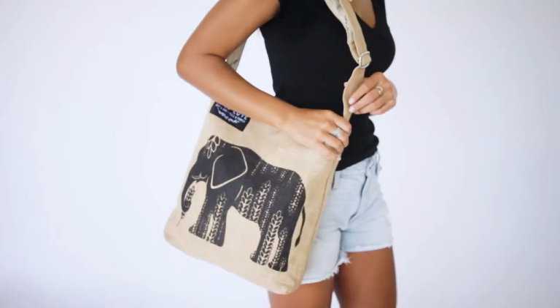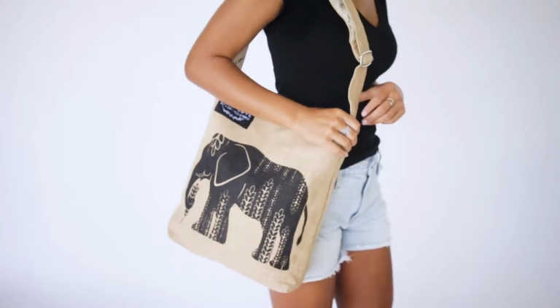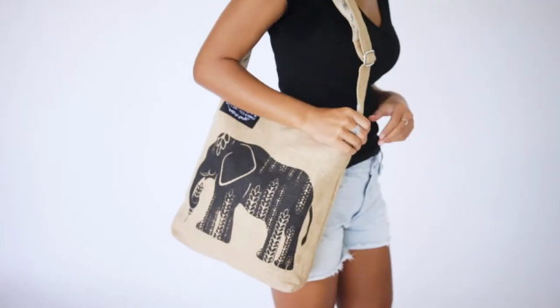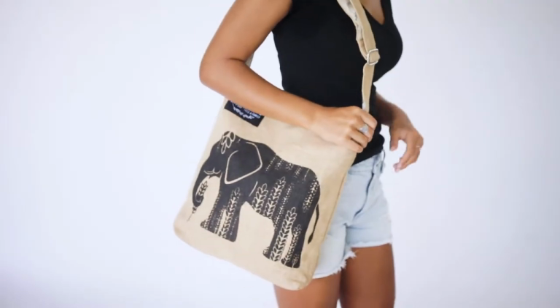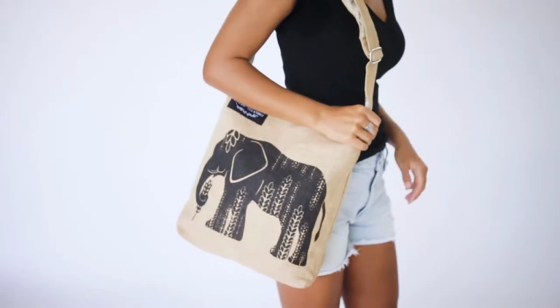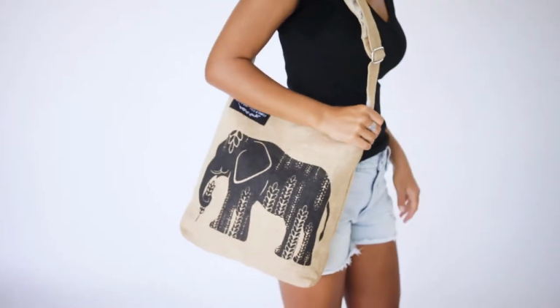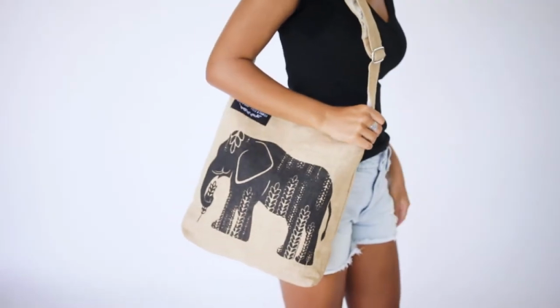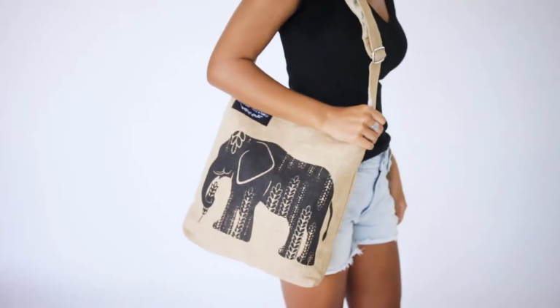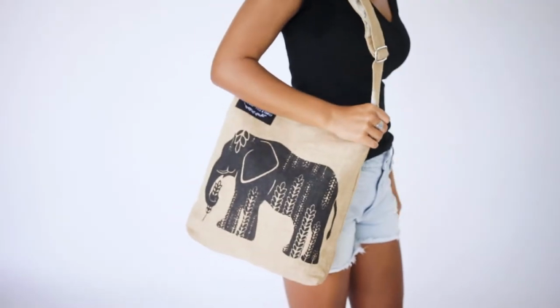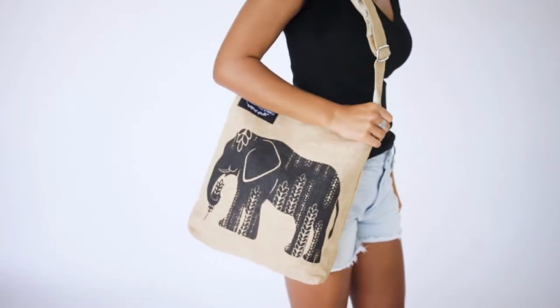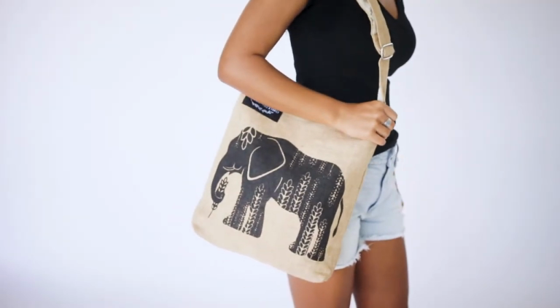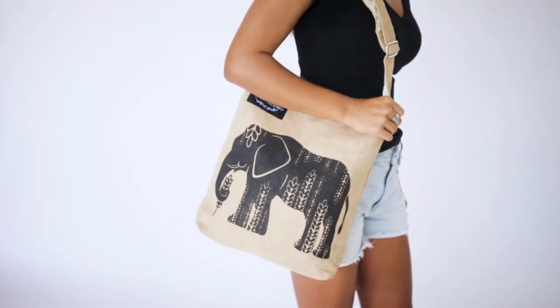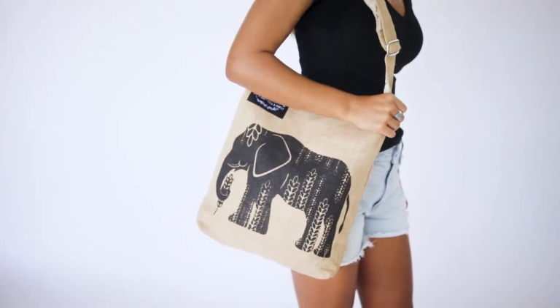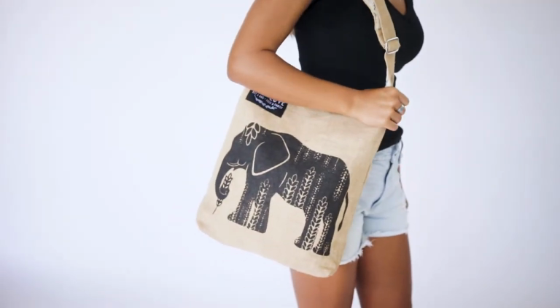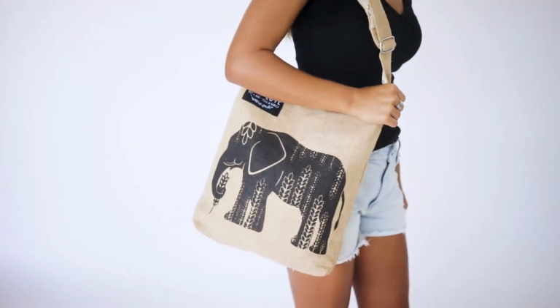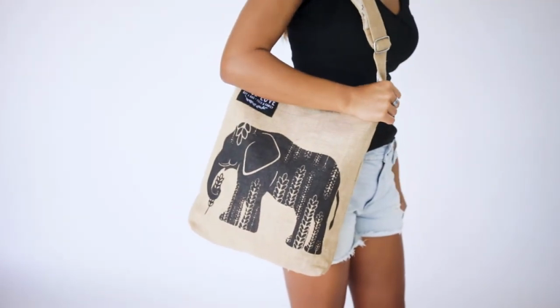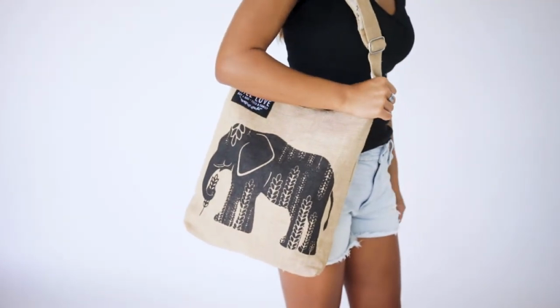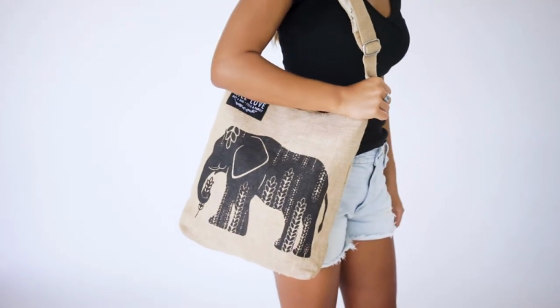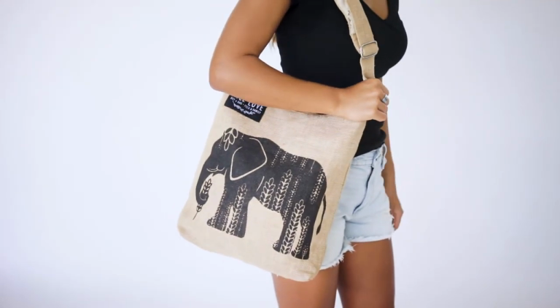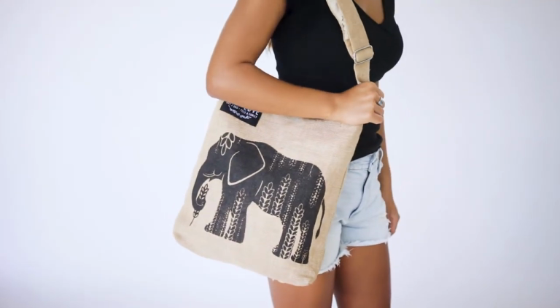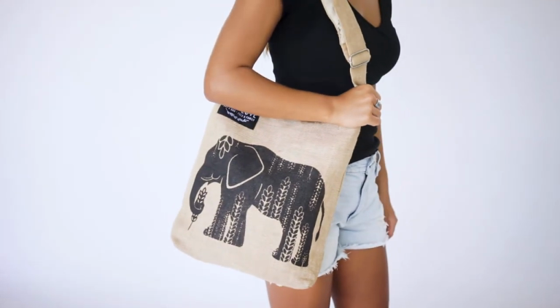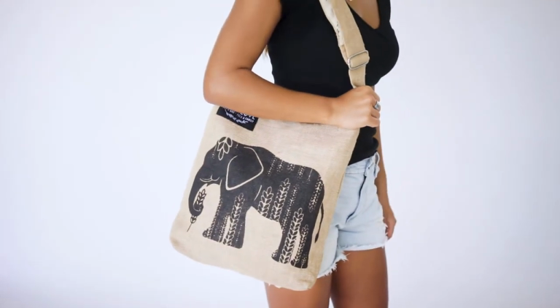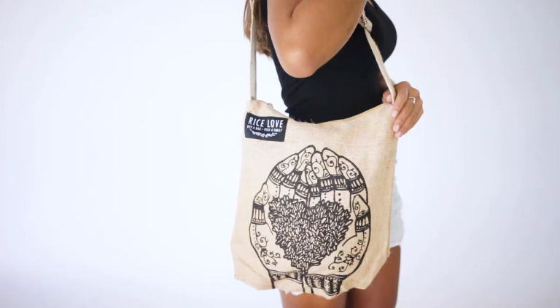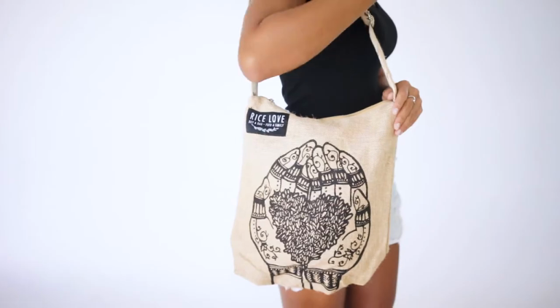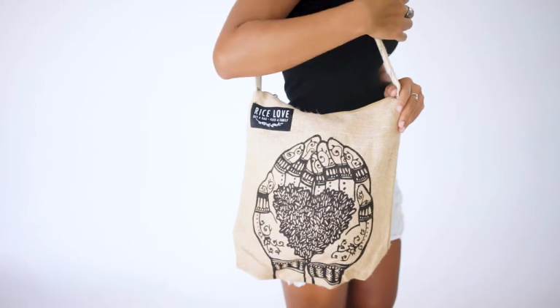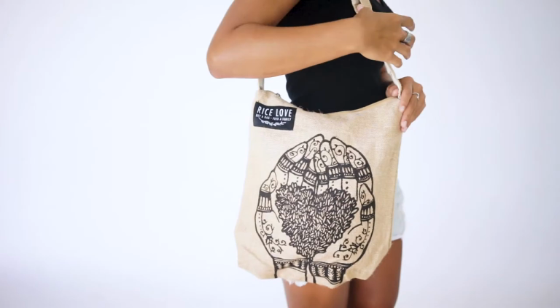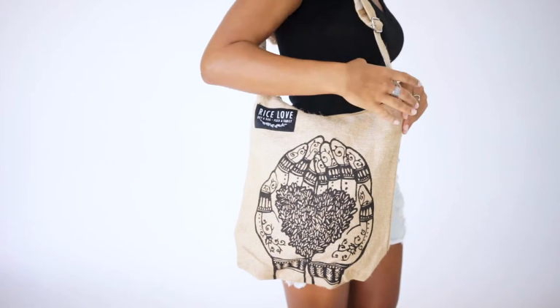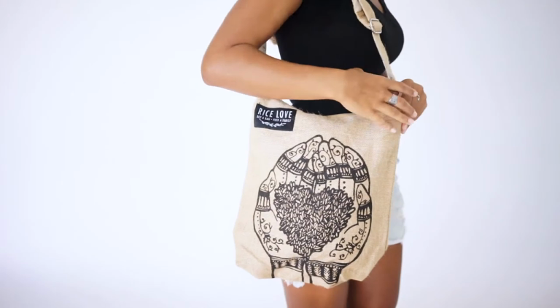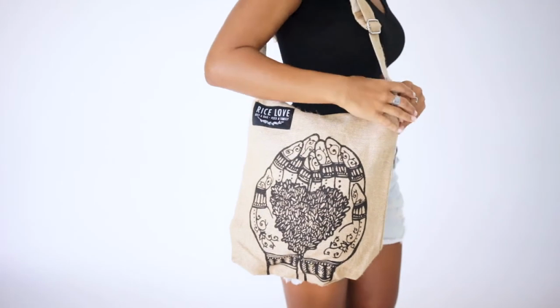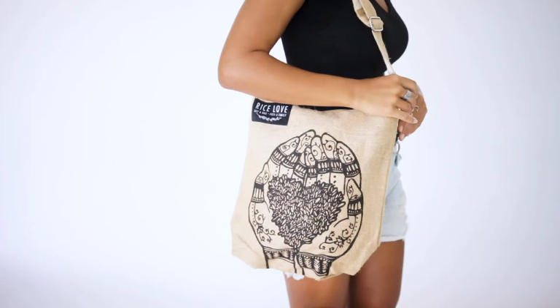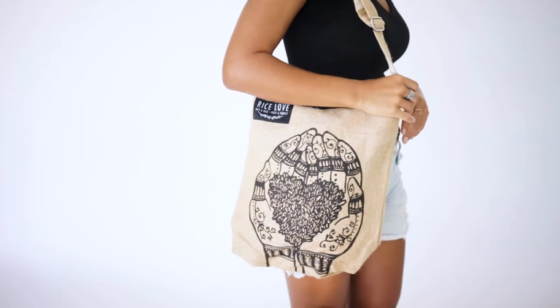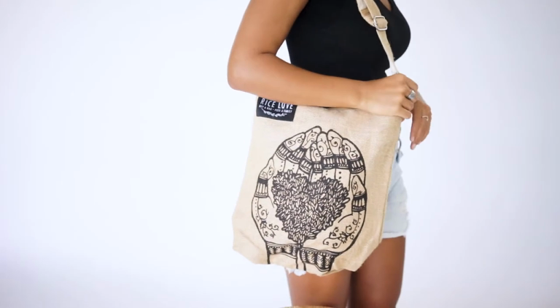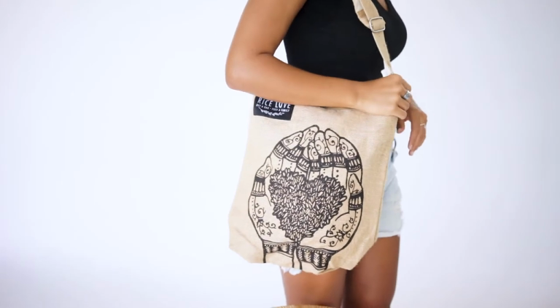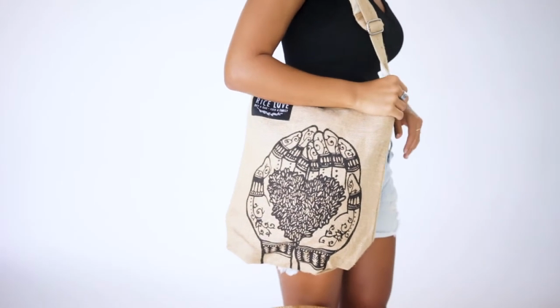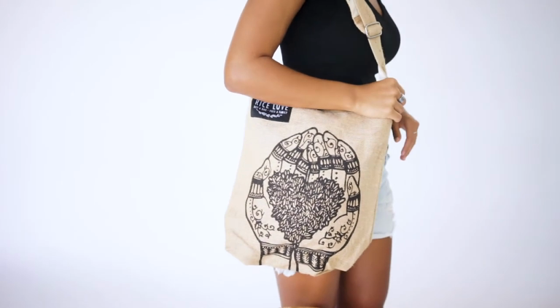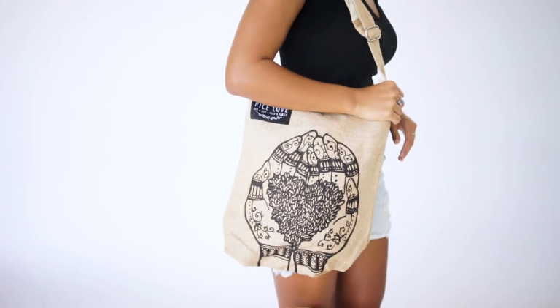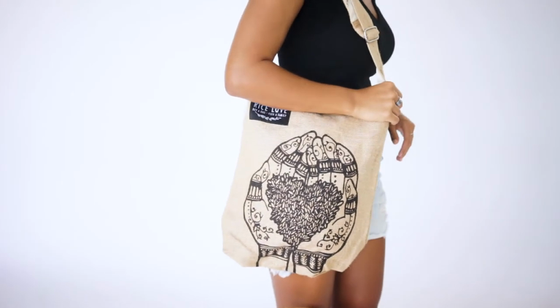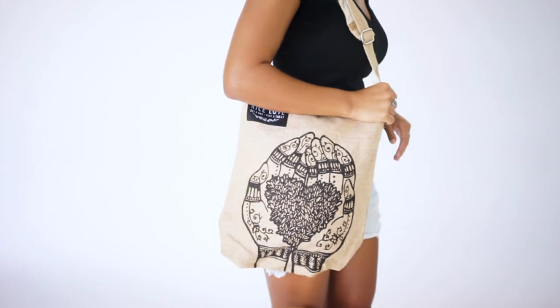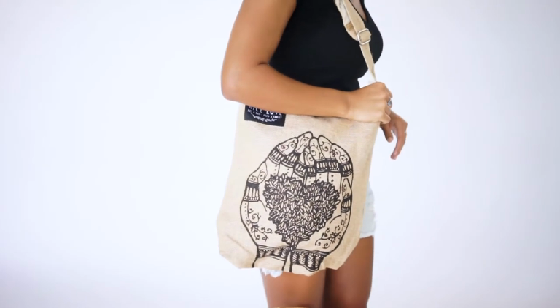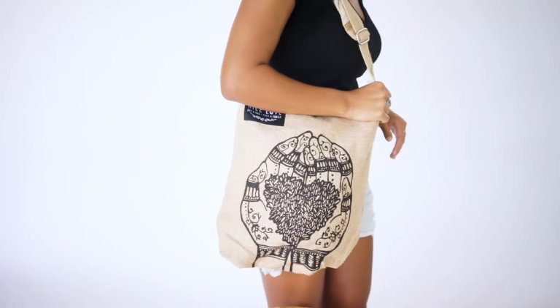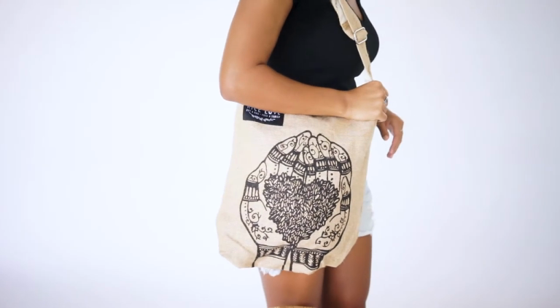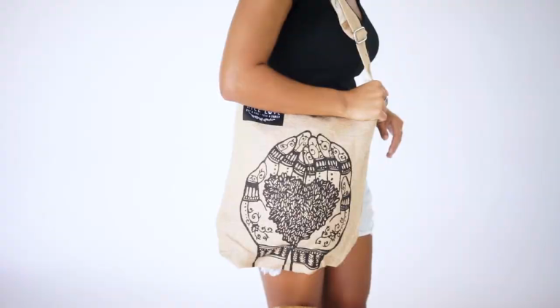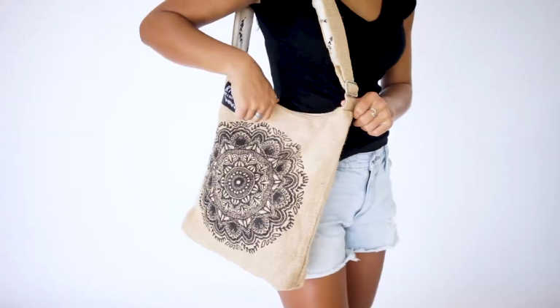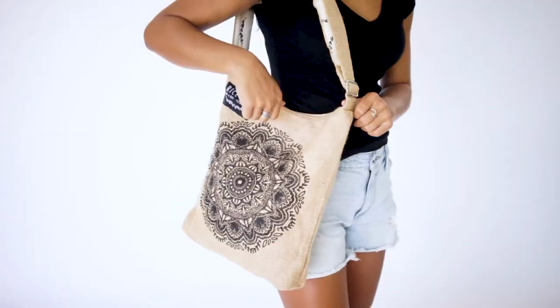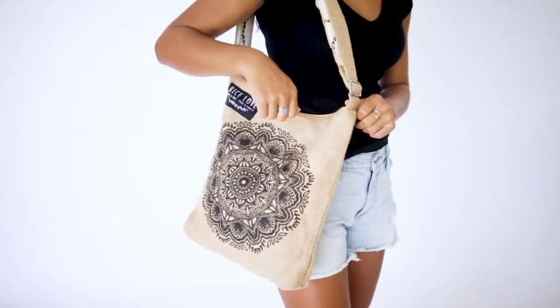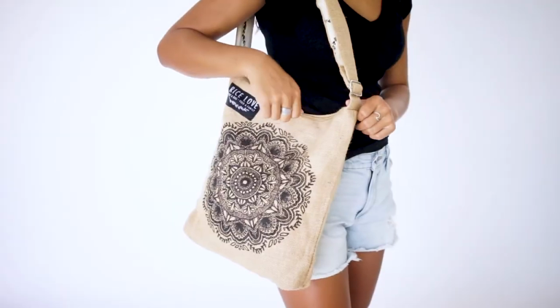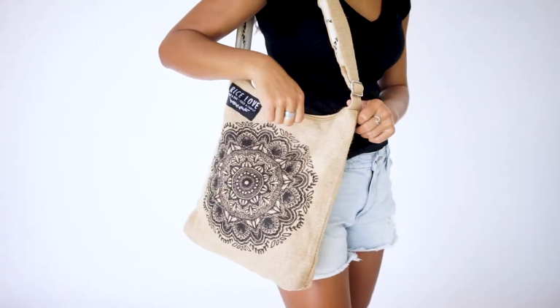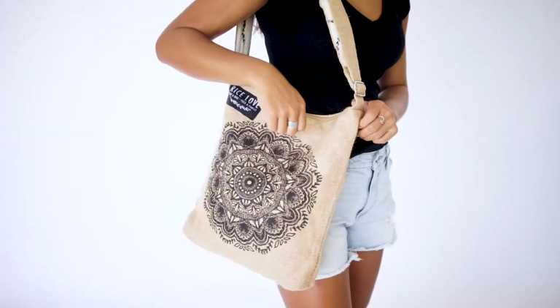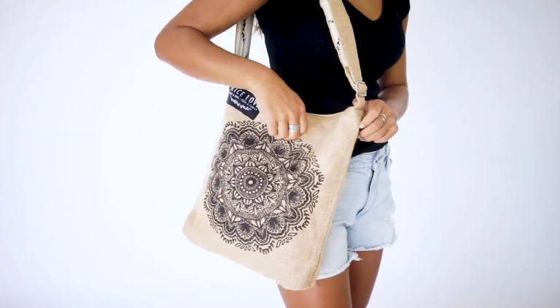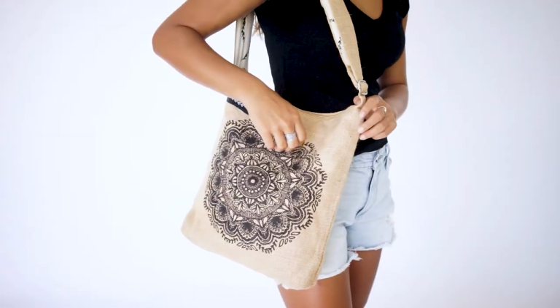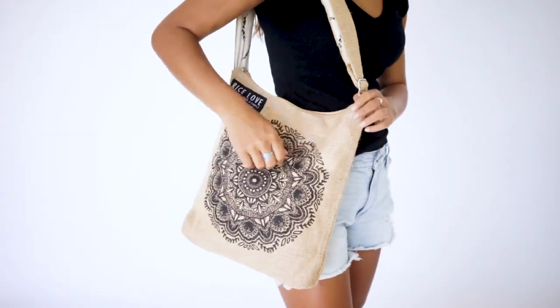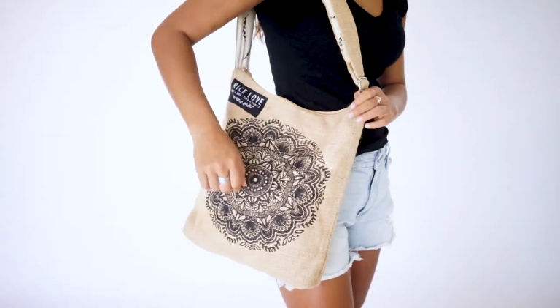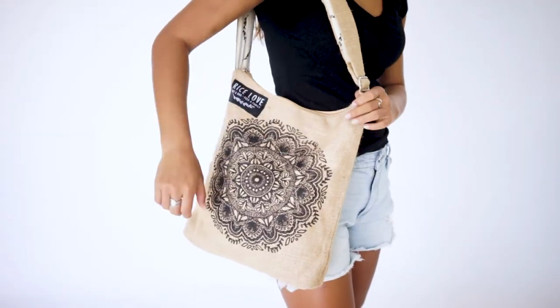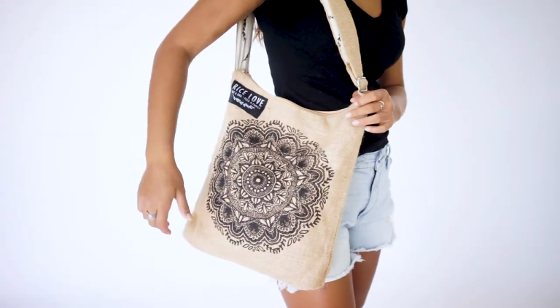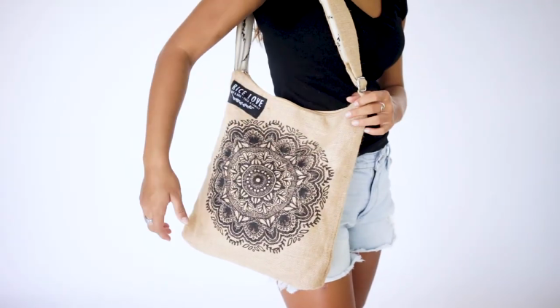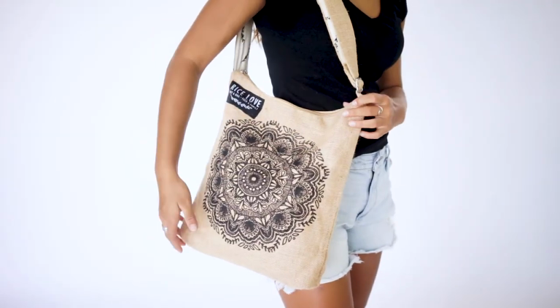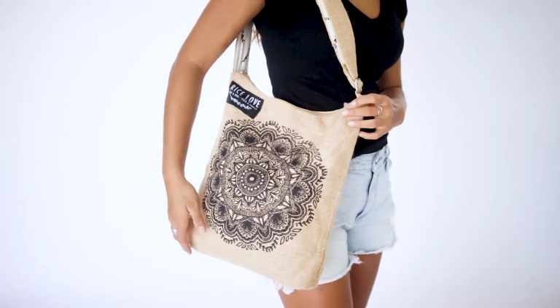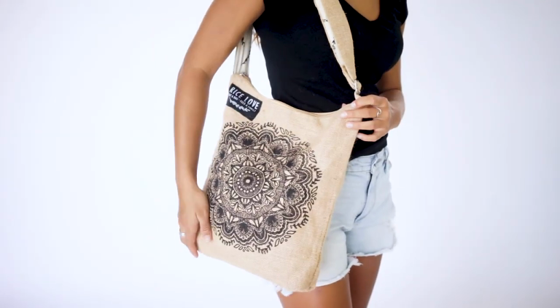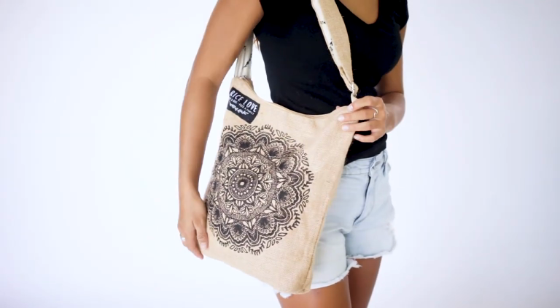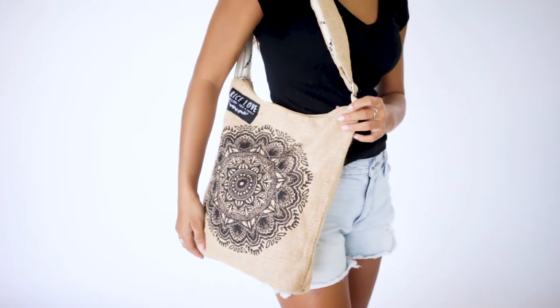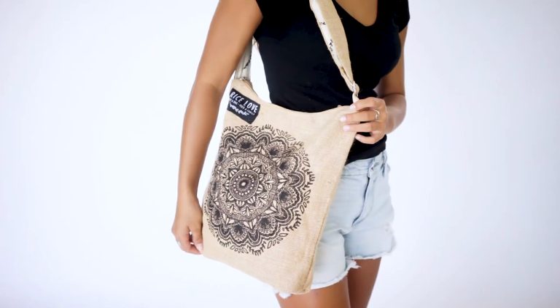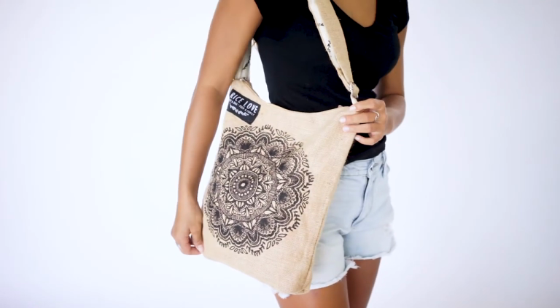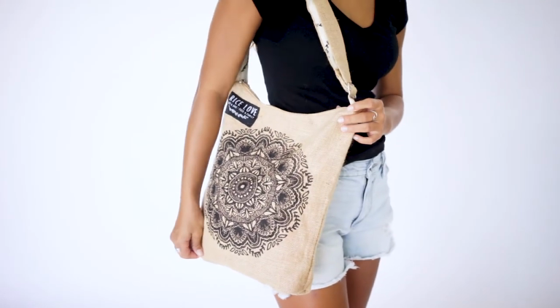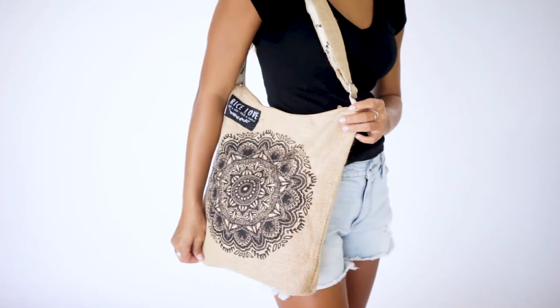We love the fact that every print was illustrated by an artist. You can find out more about the print and artist on our website.